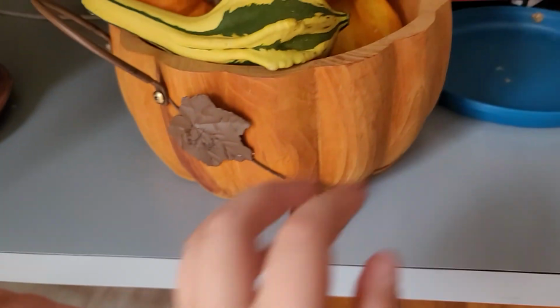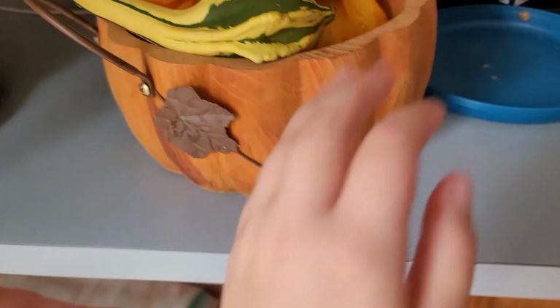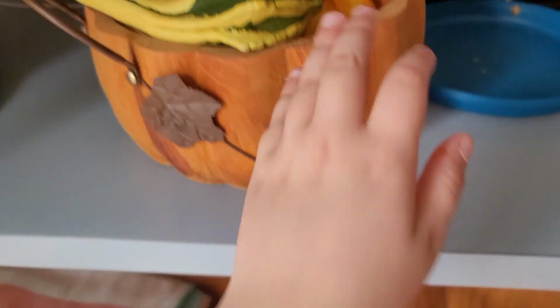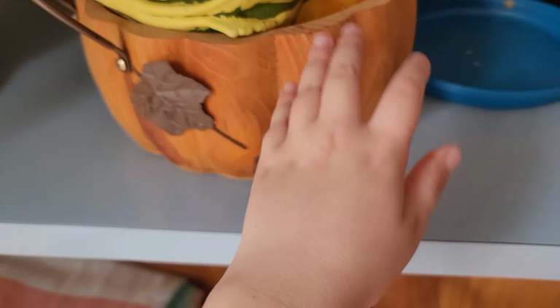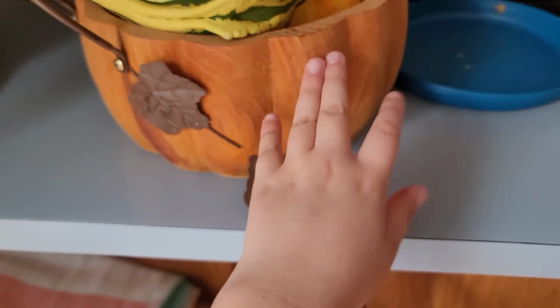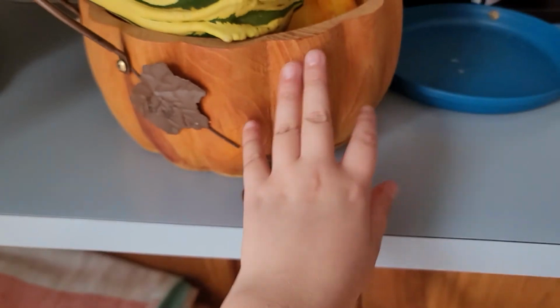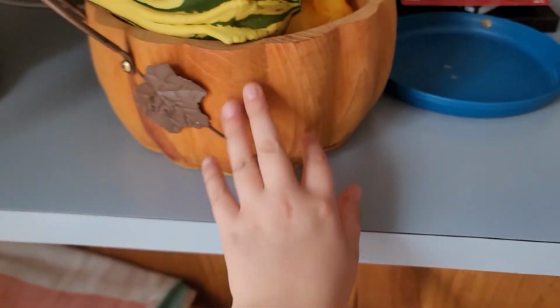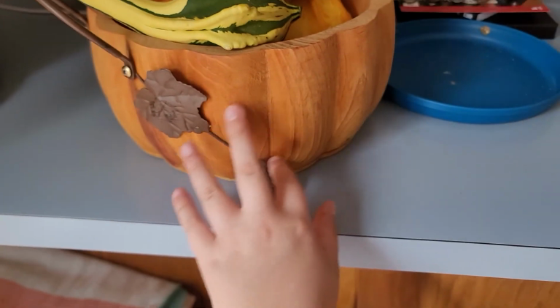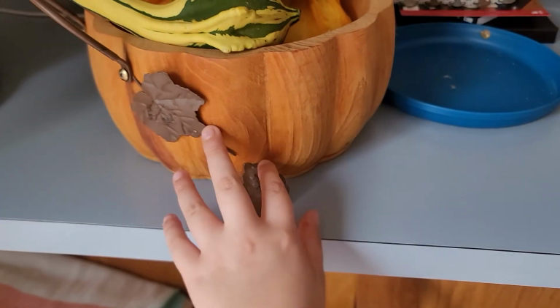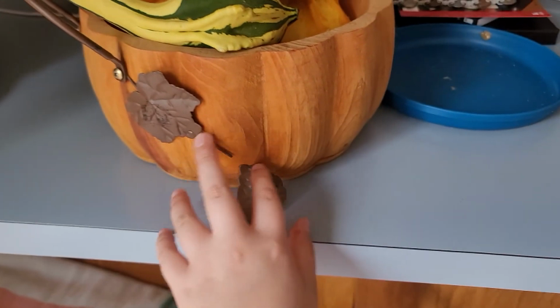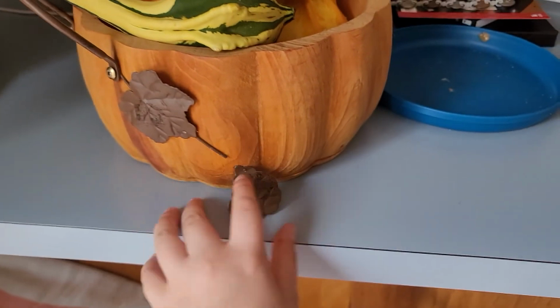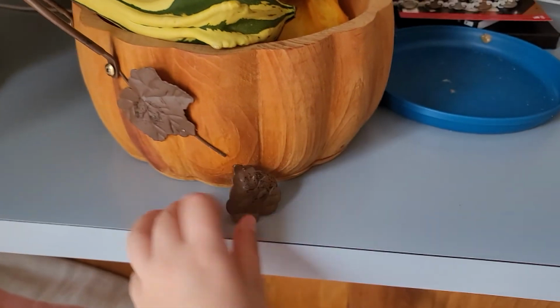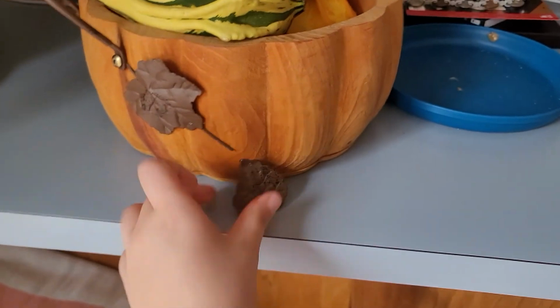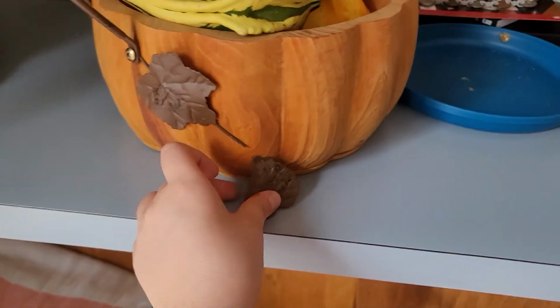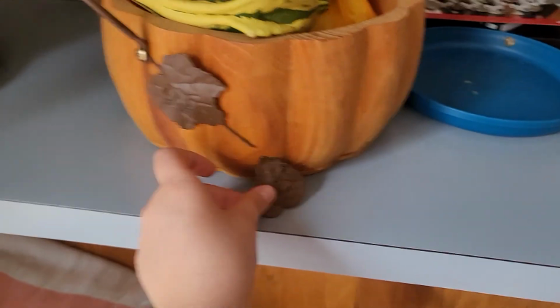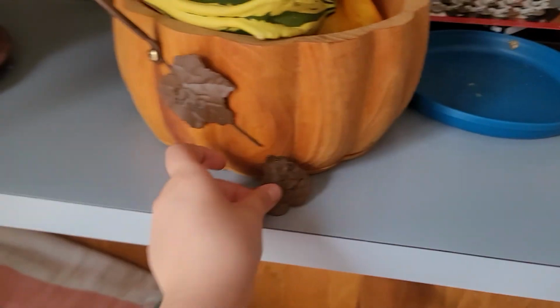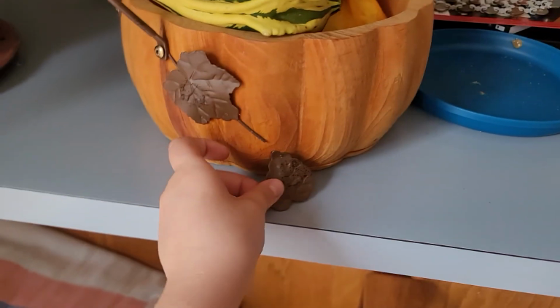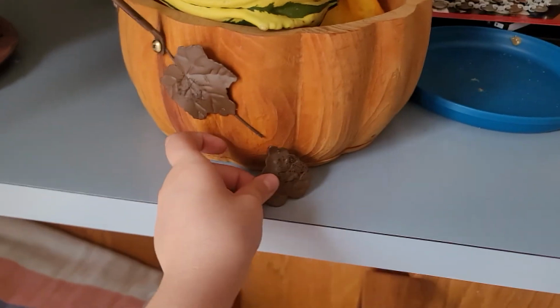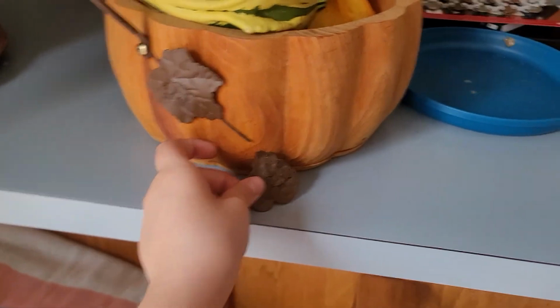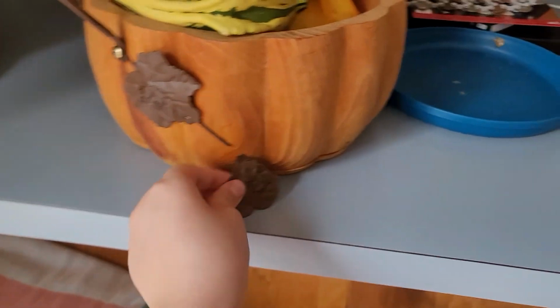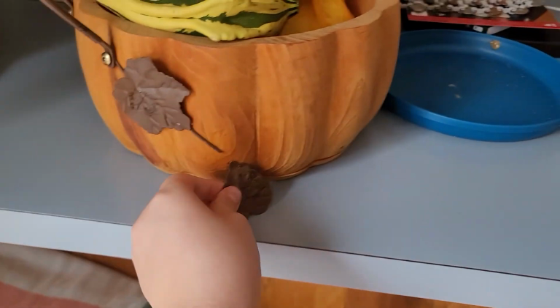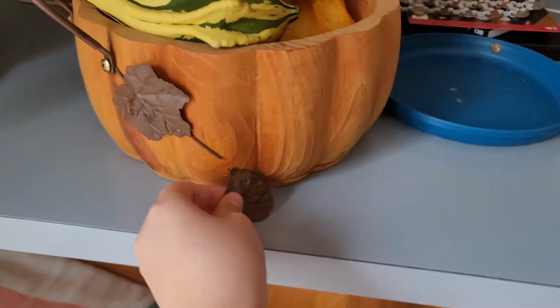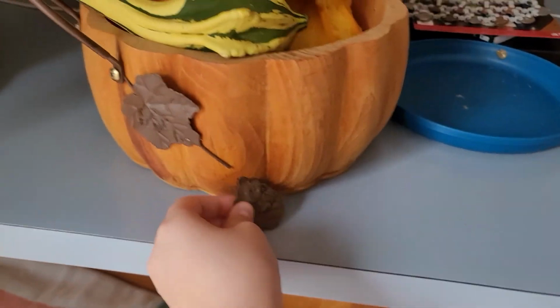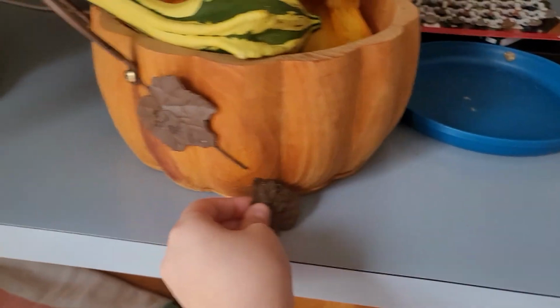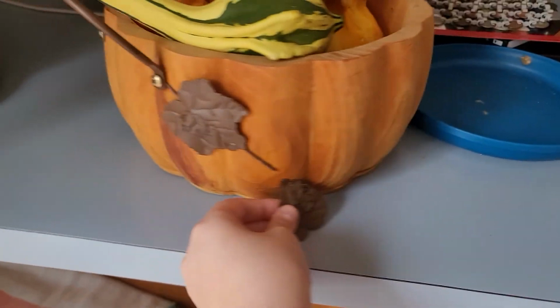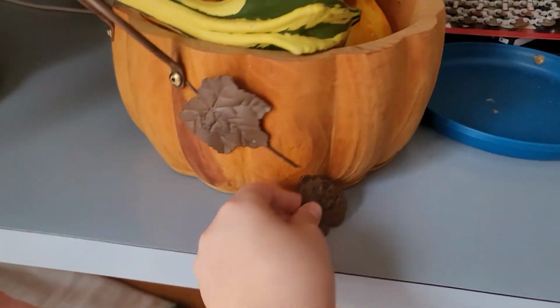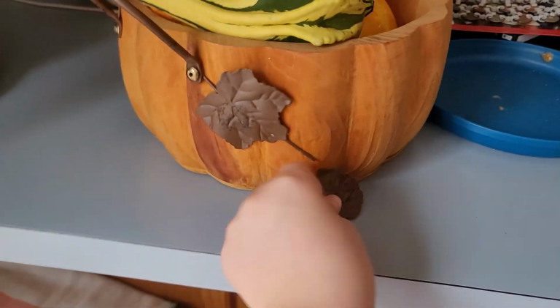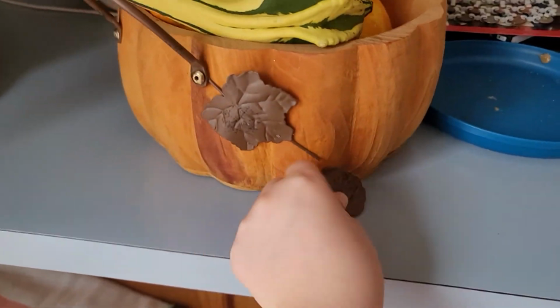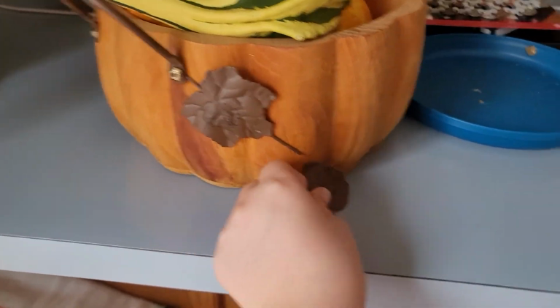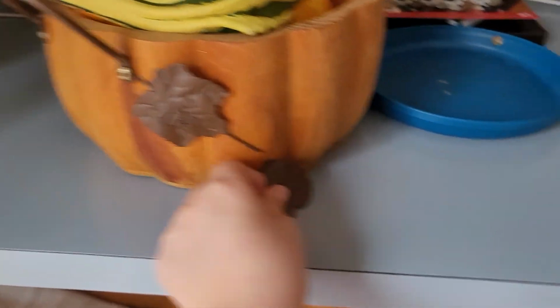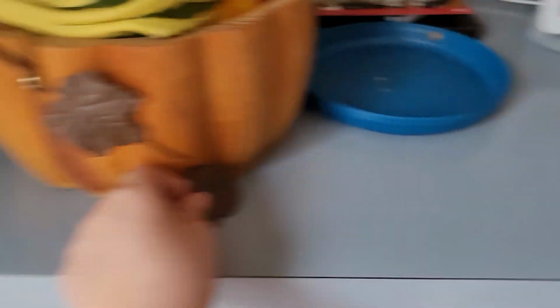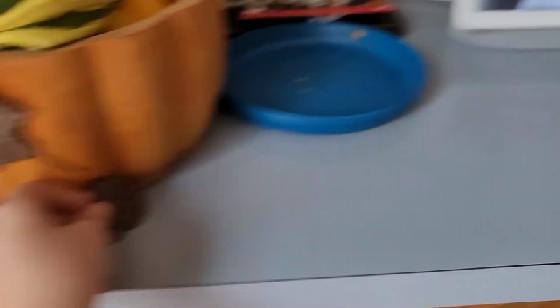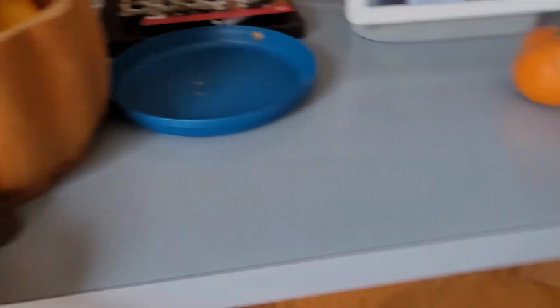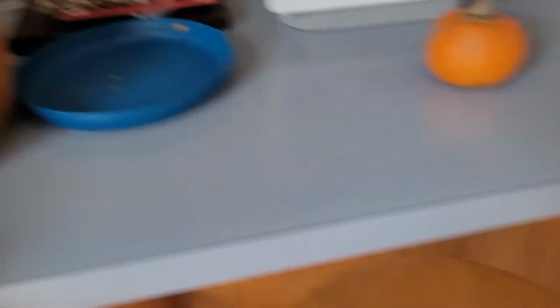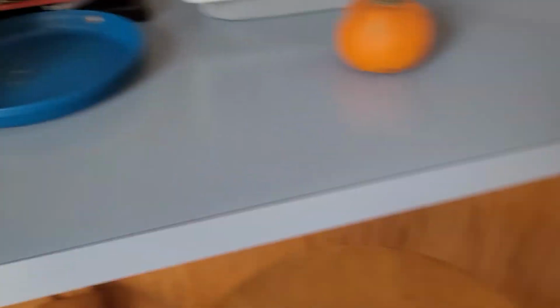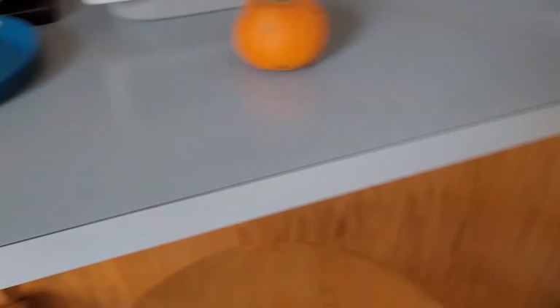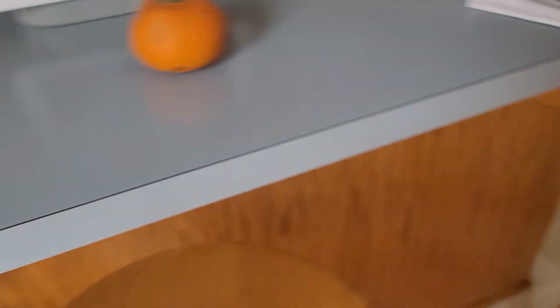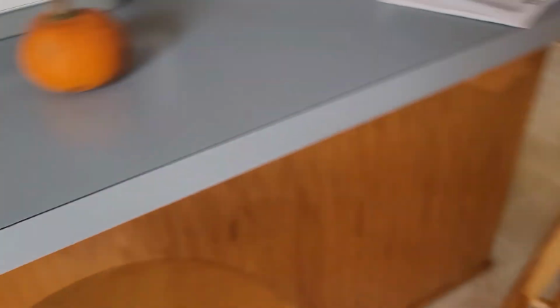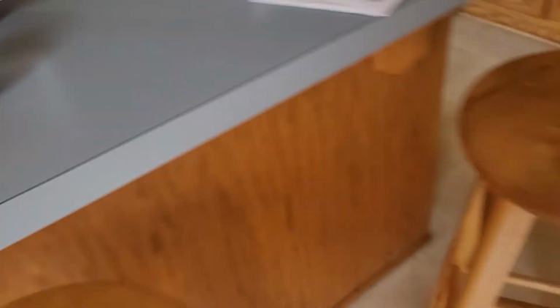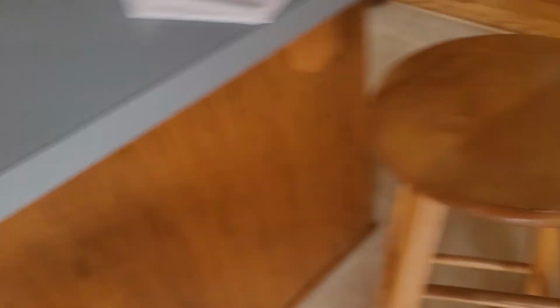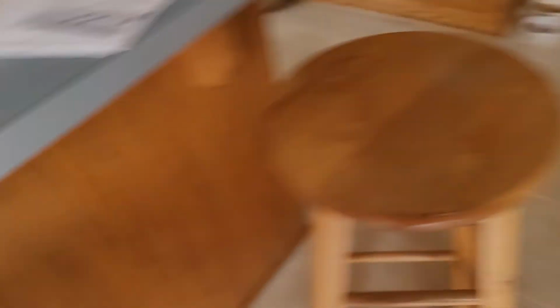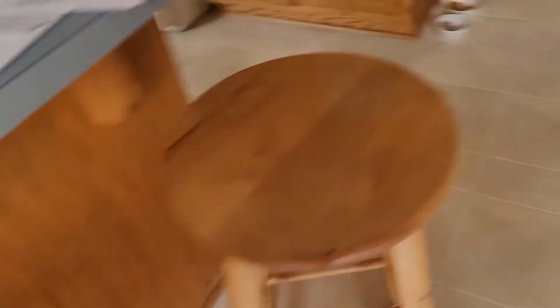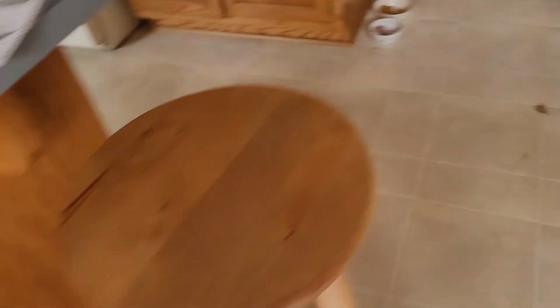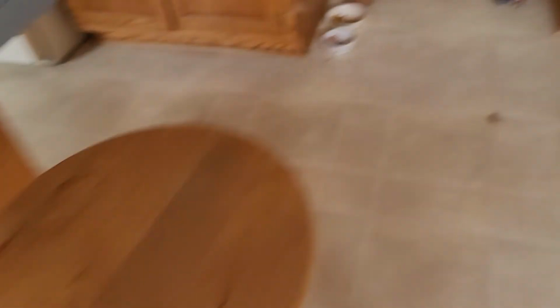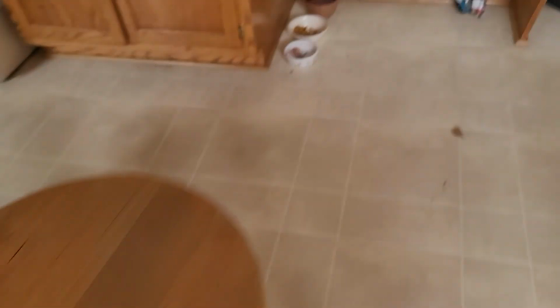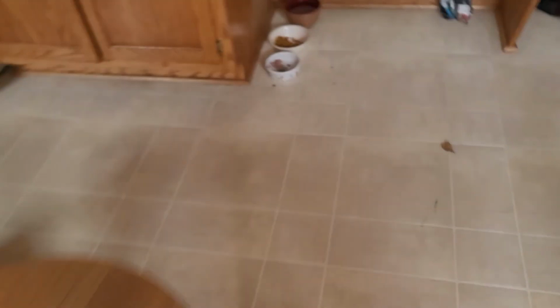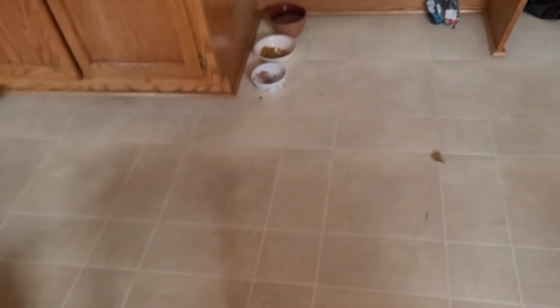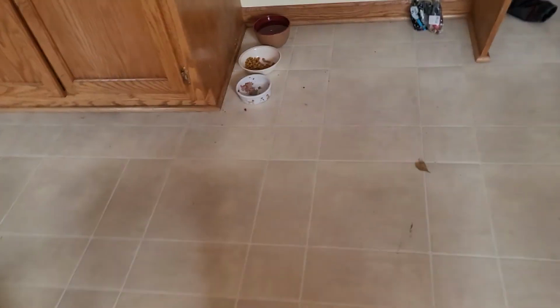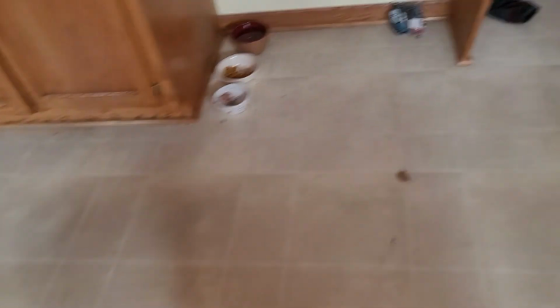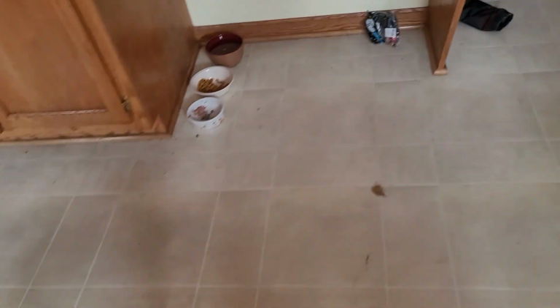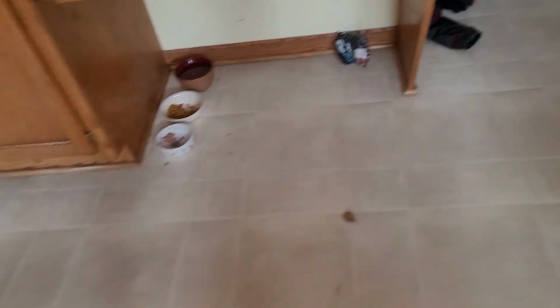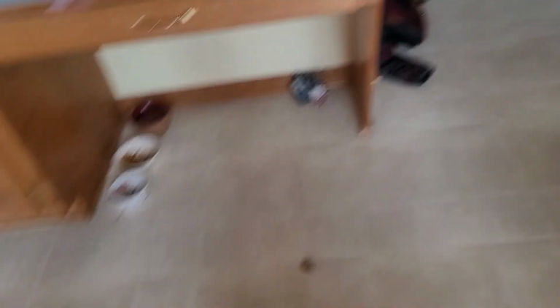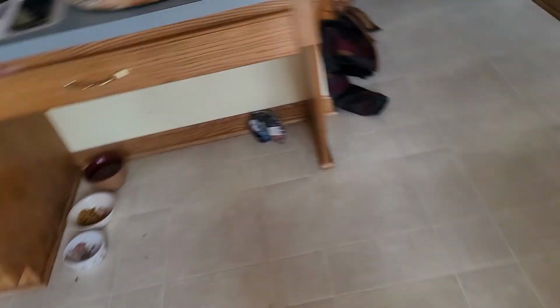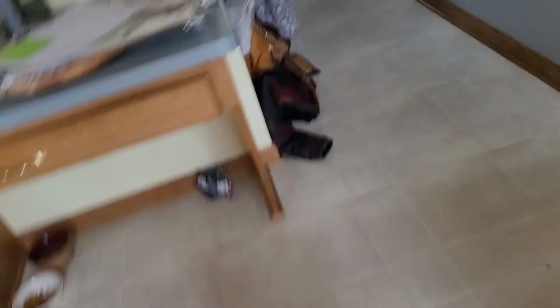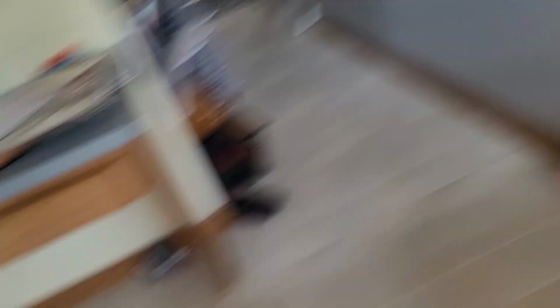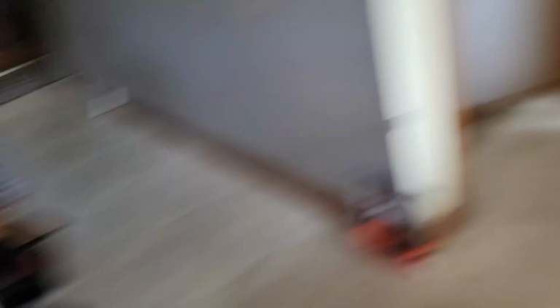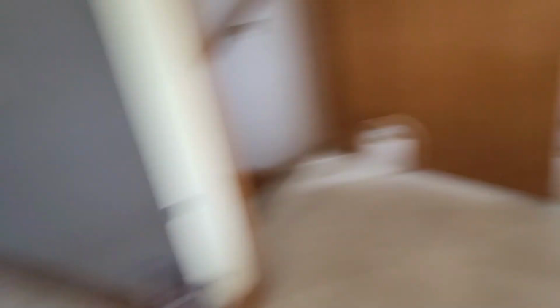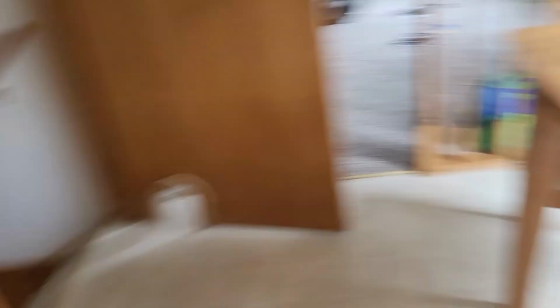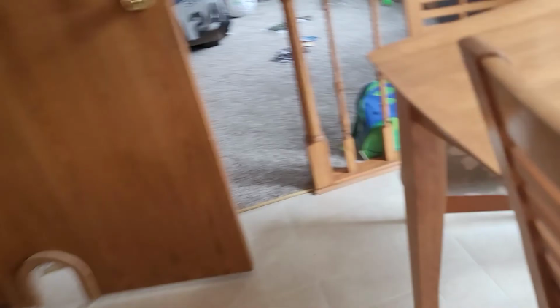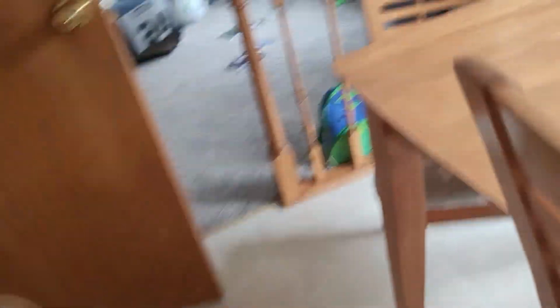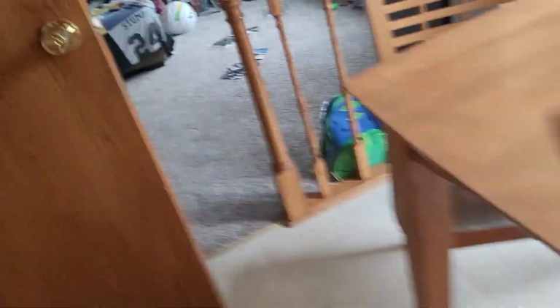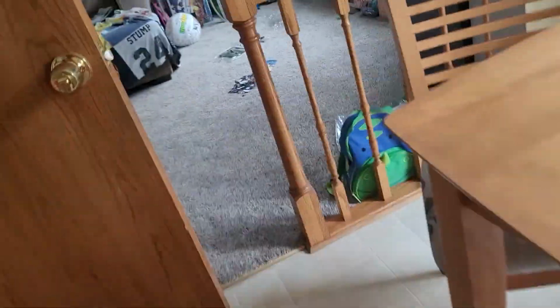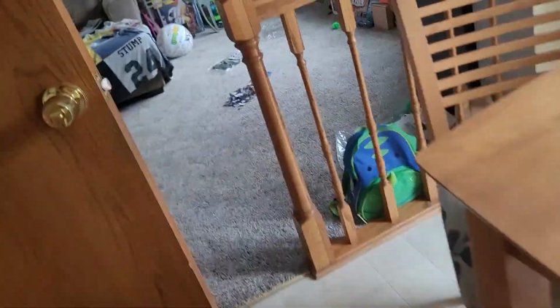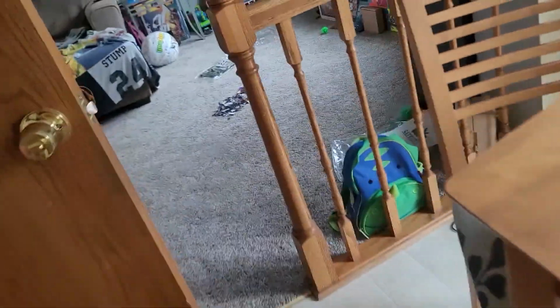We got this other stuff — this one, I love this one. For some reason it's so cute to me. I have no idea why. And we got this cute basket.